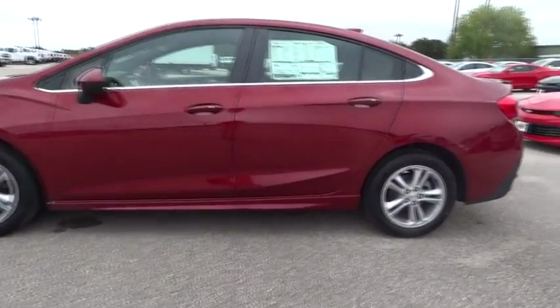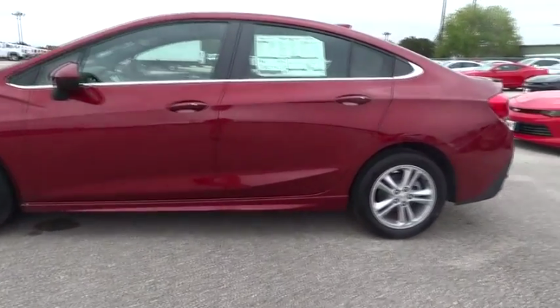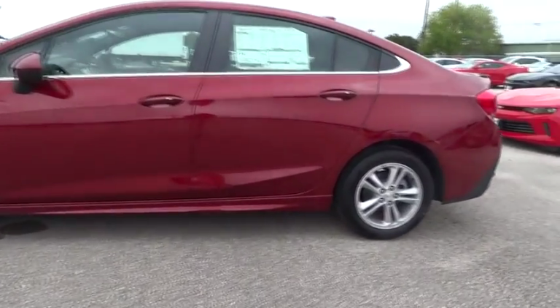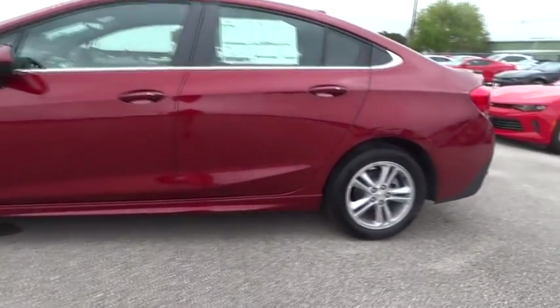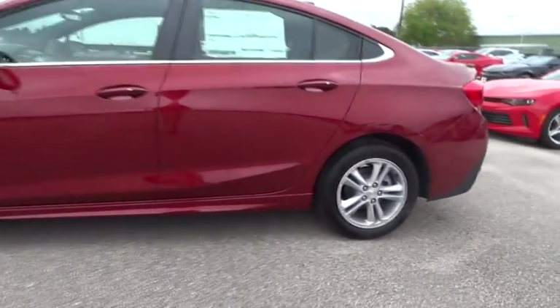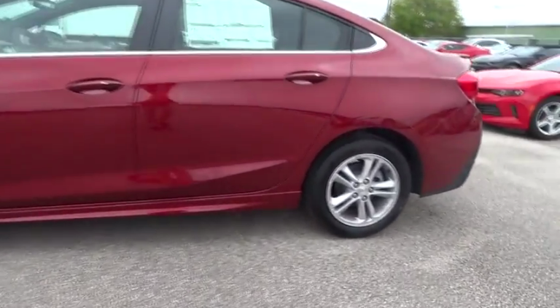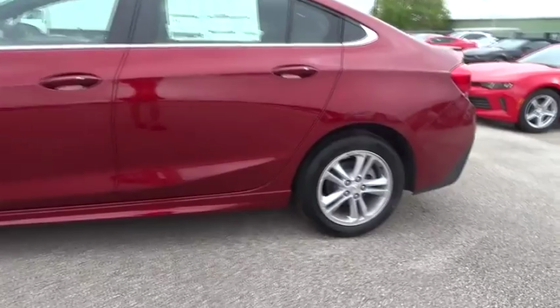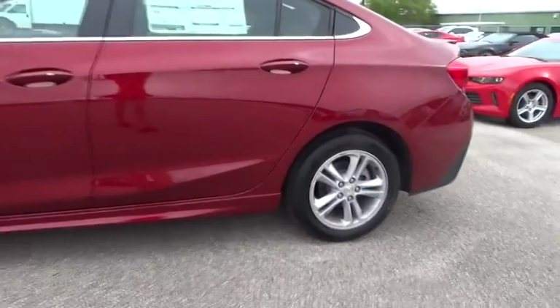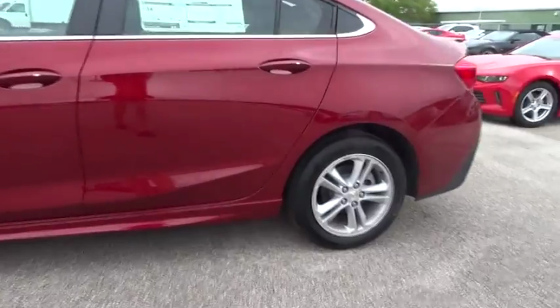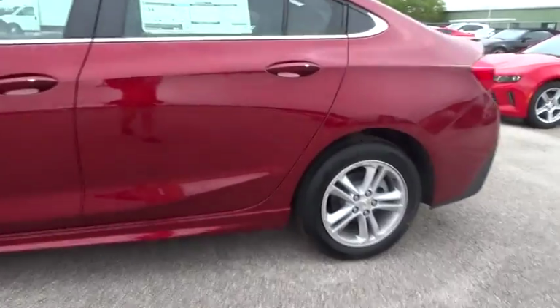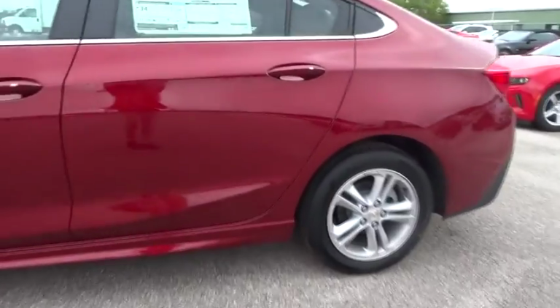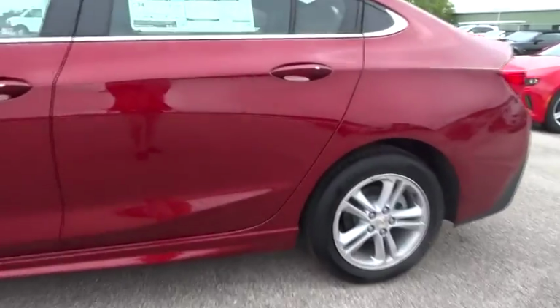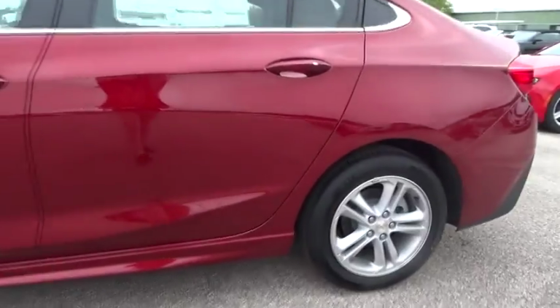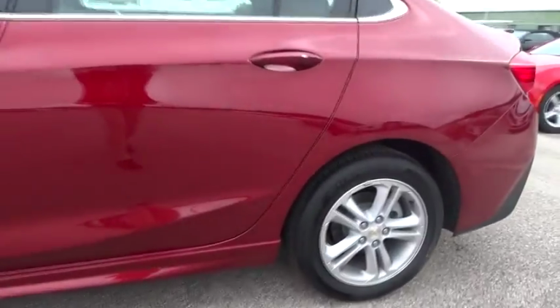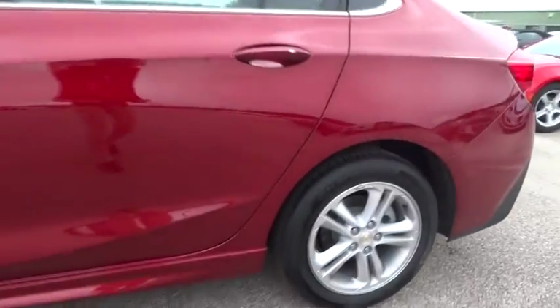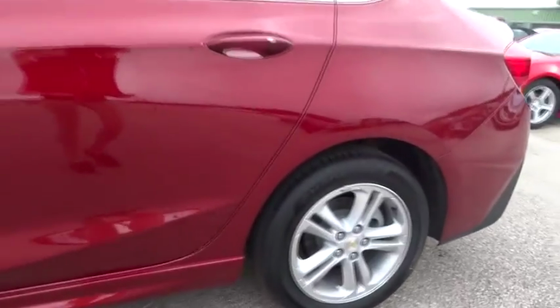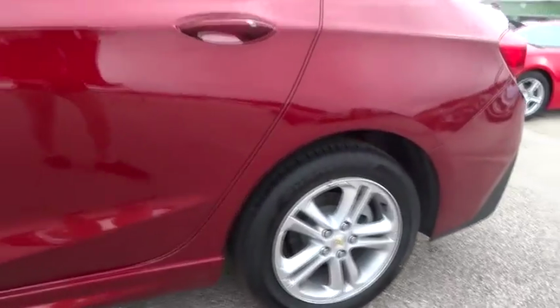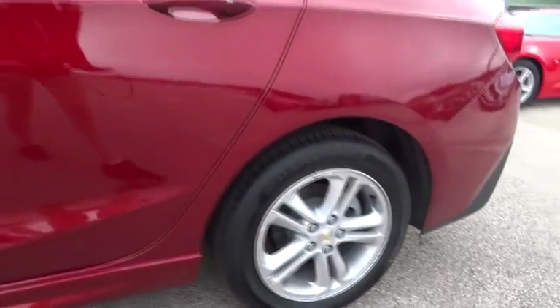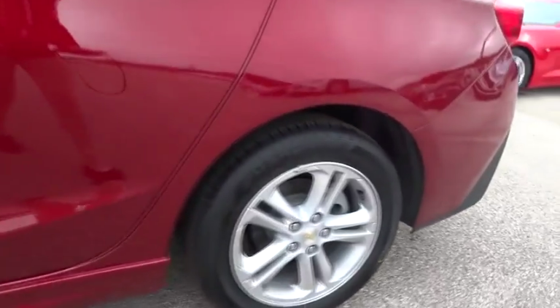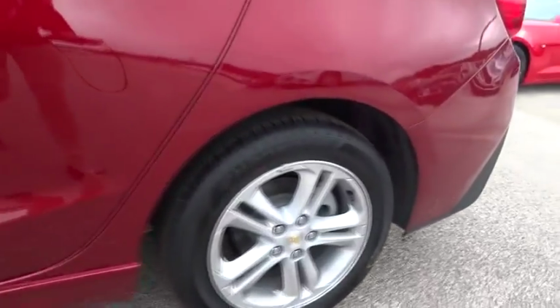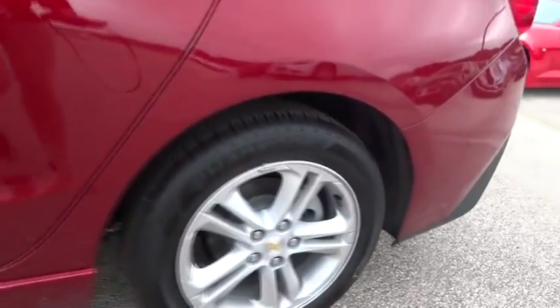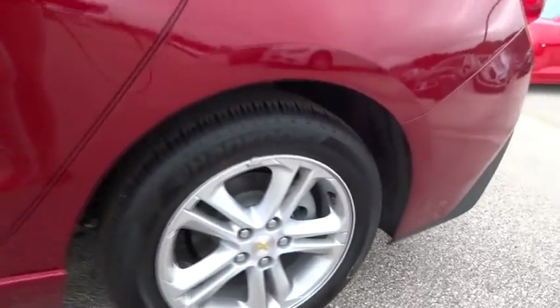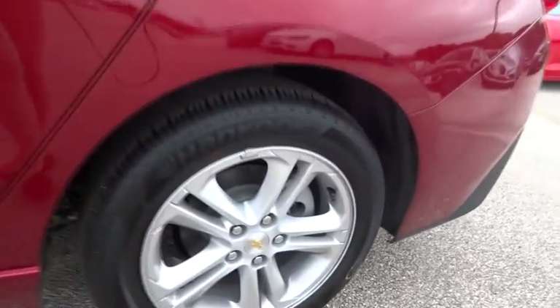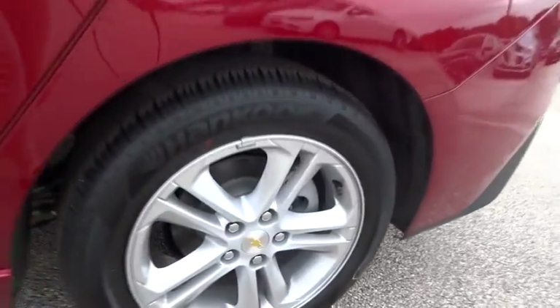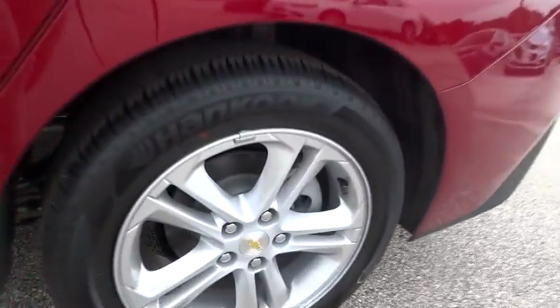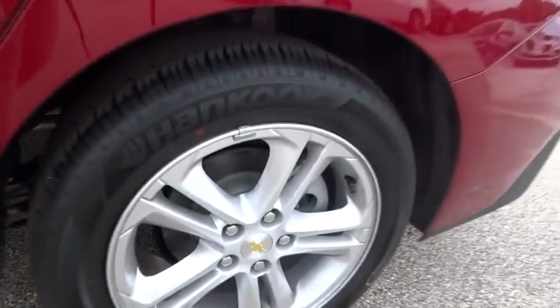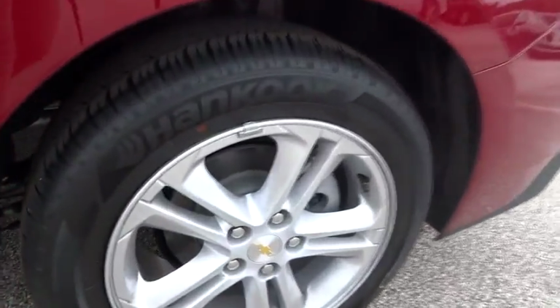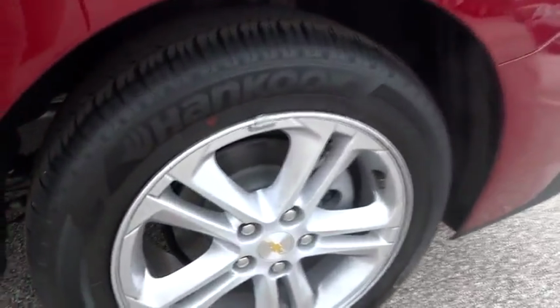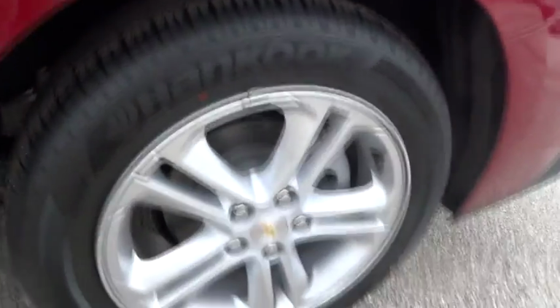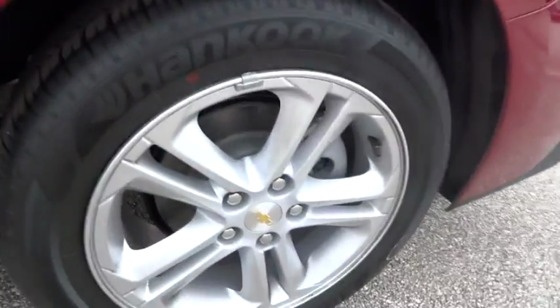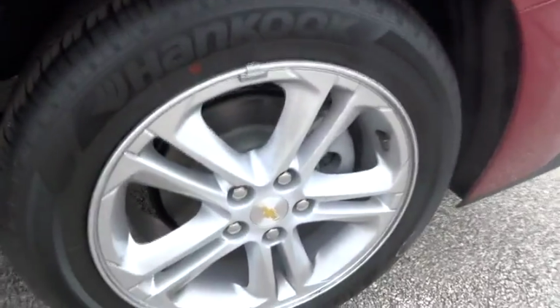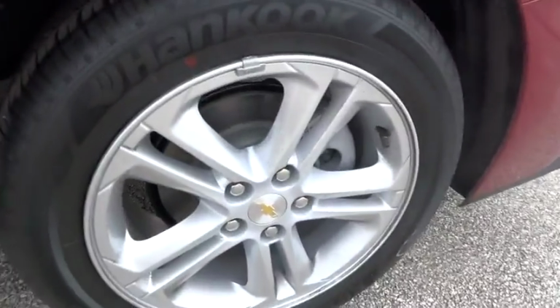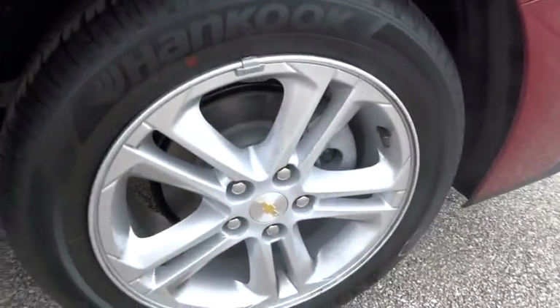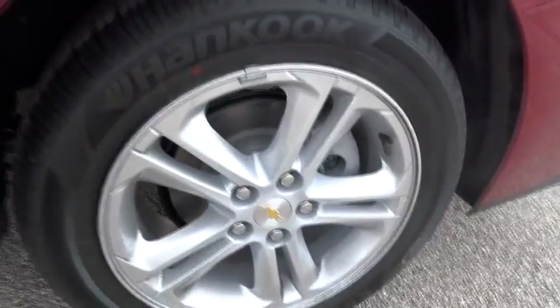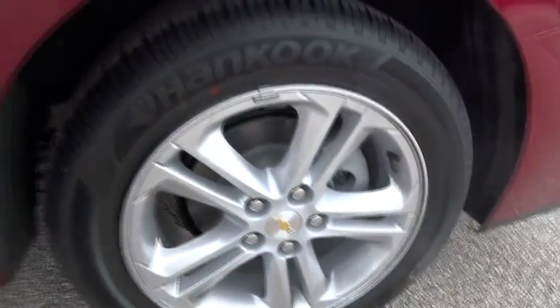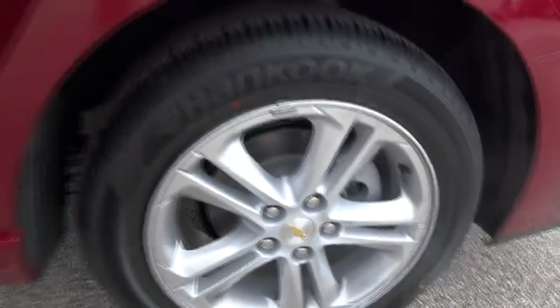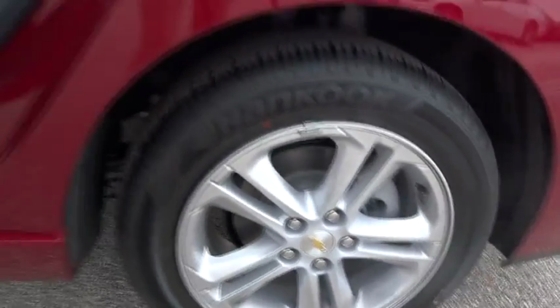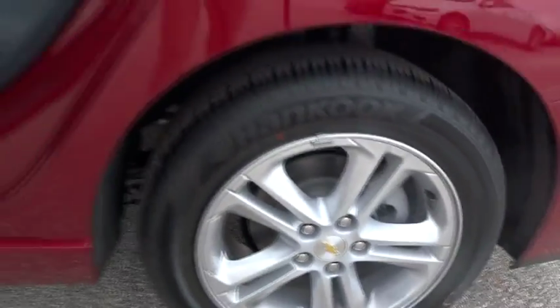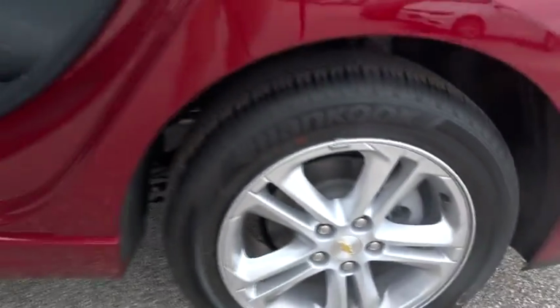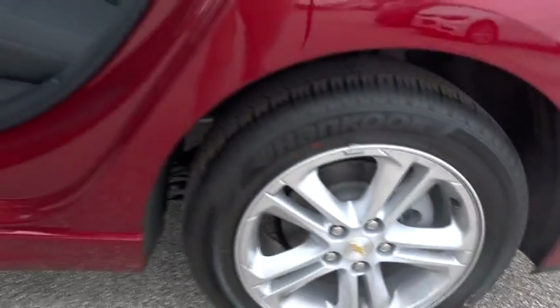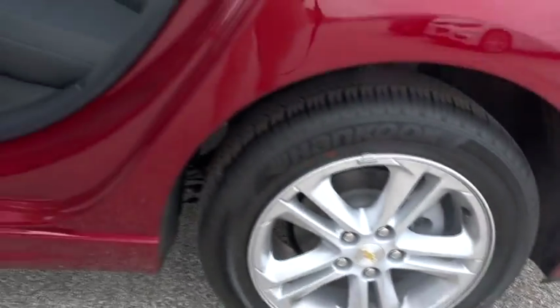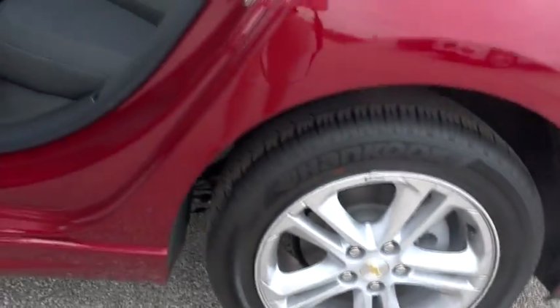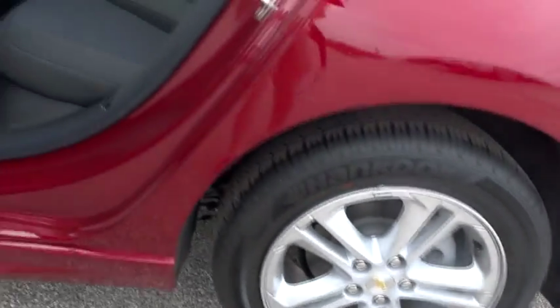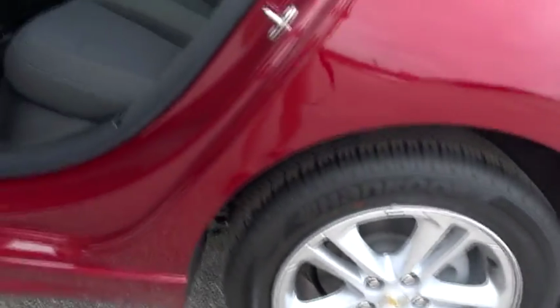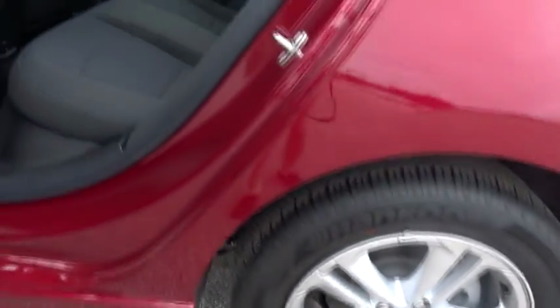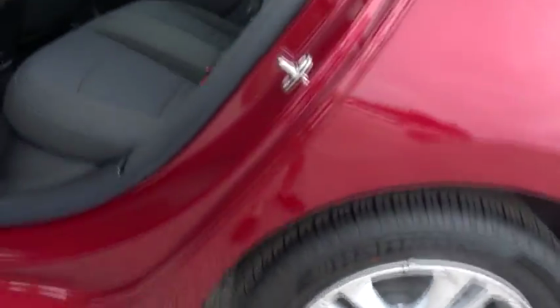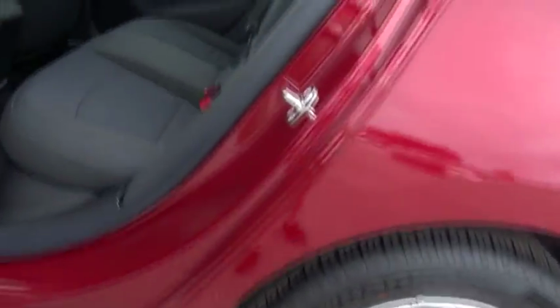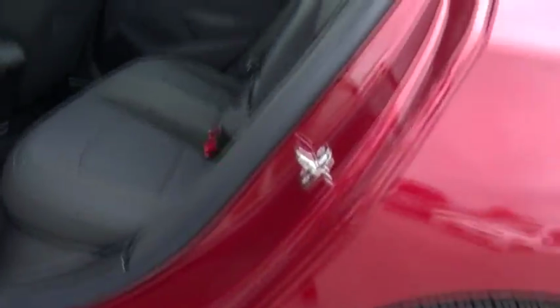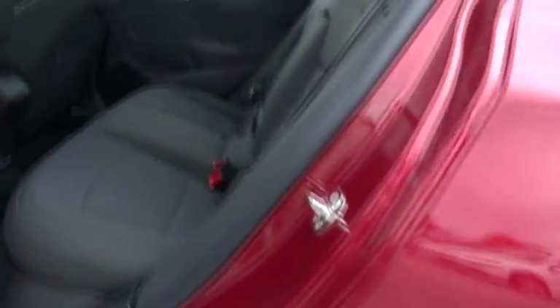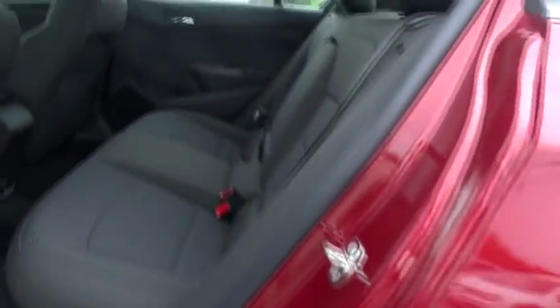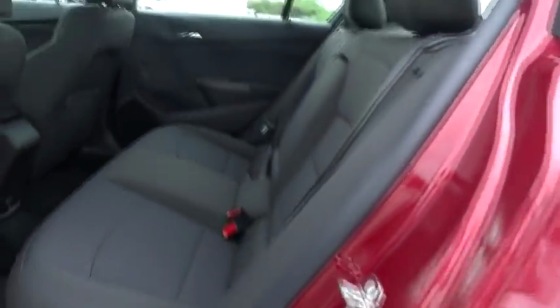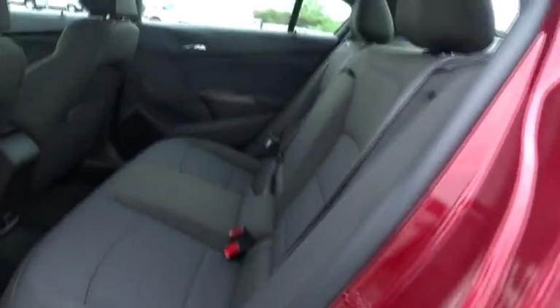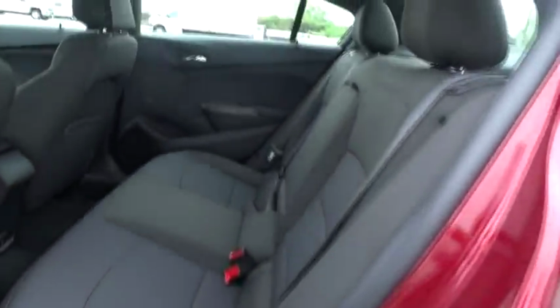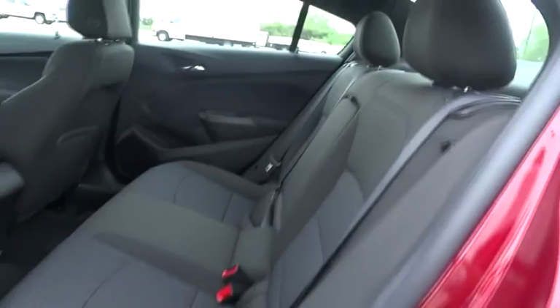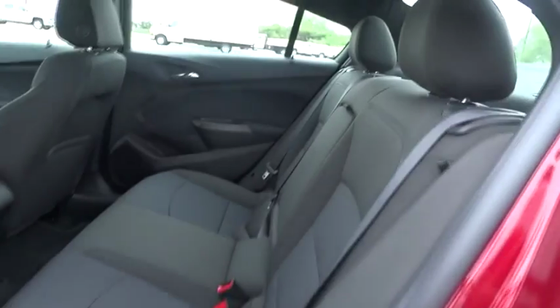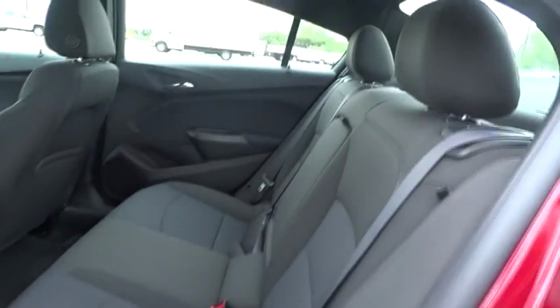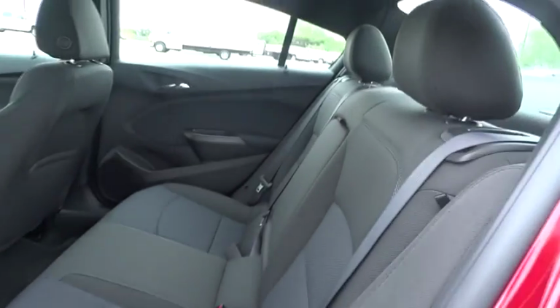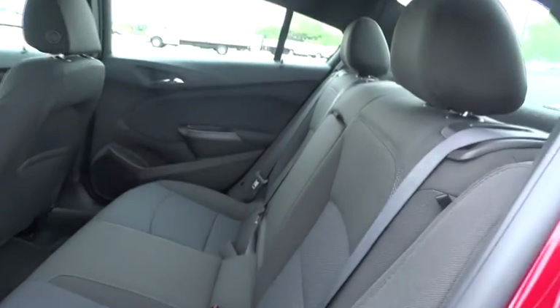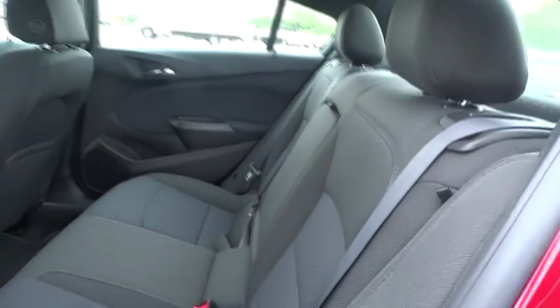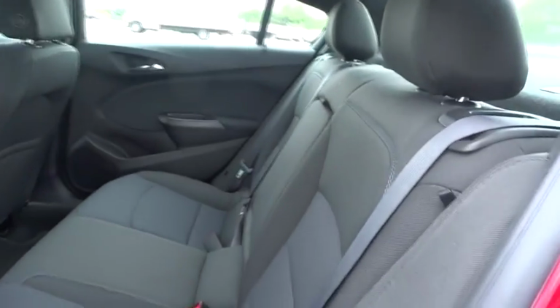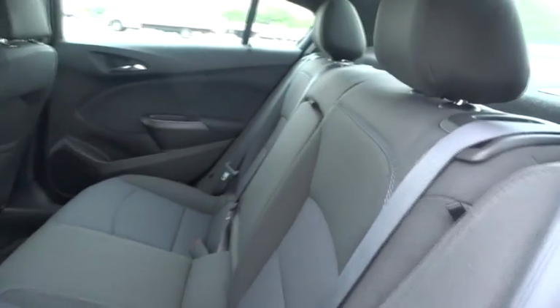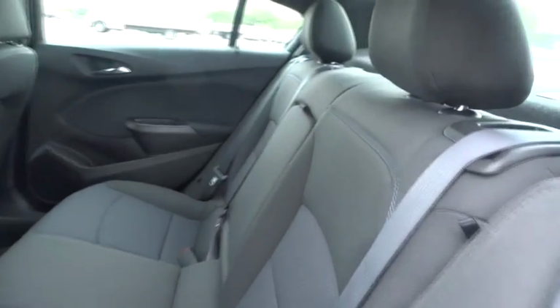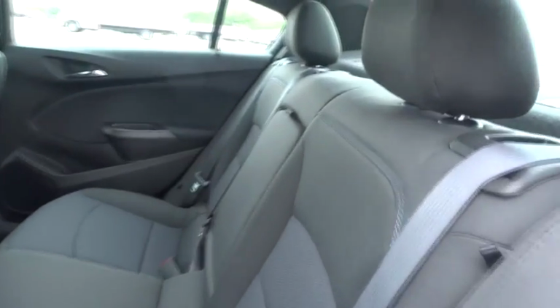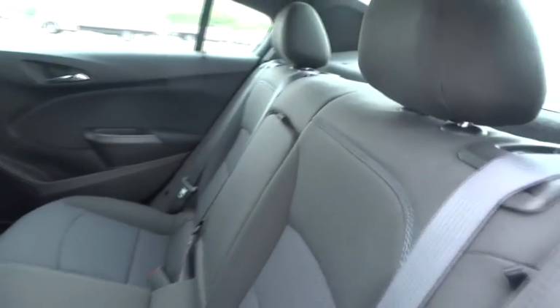Front wheel drive. Rear defrost. MP3 player. Passenger airbags. Bucket seats. Come see the car for yourself.